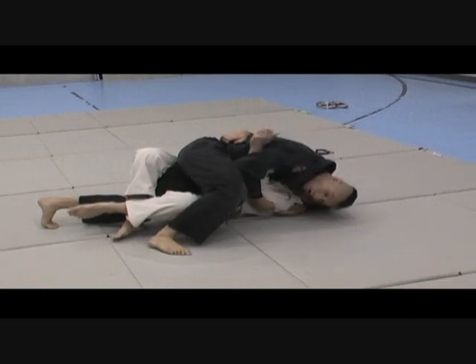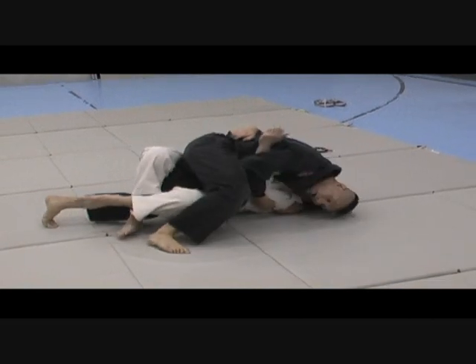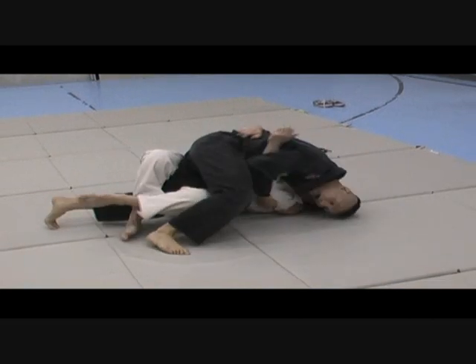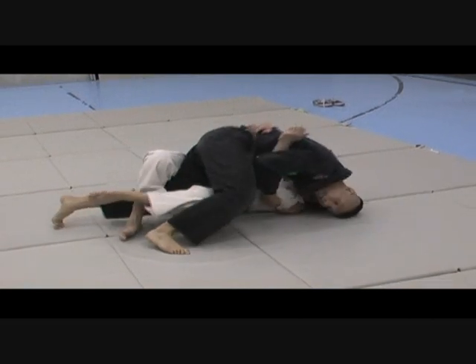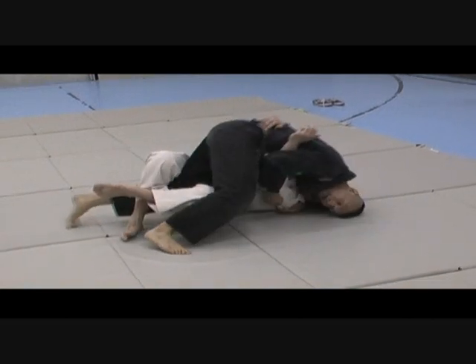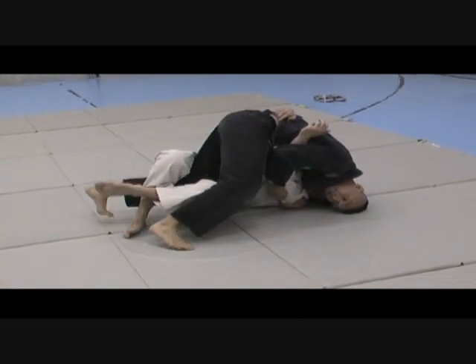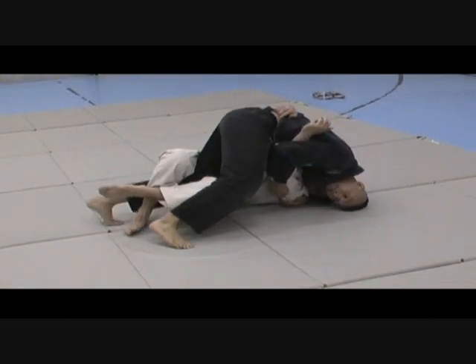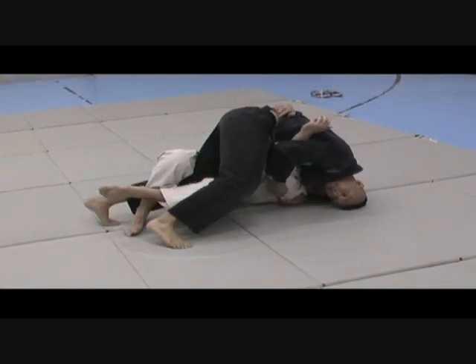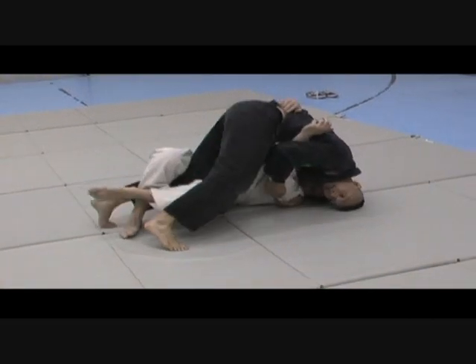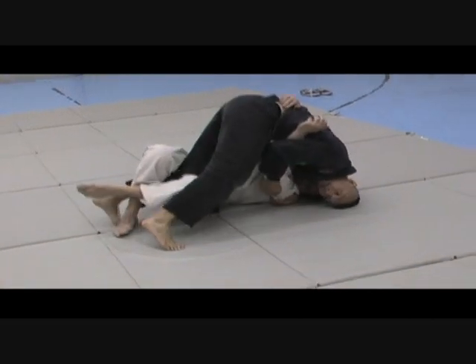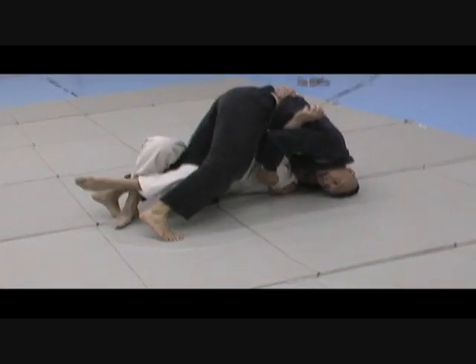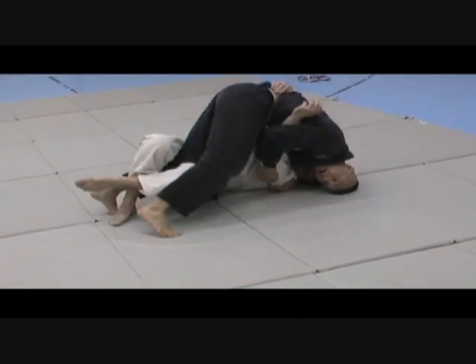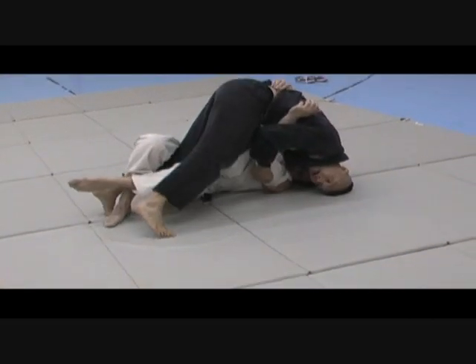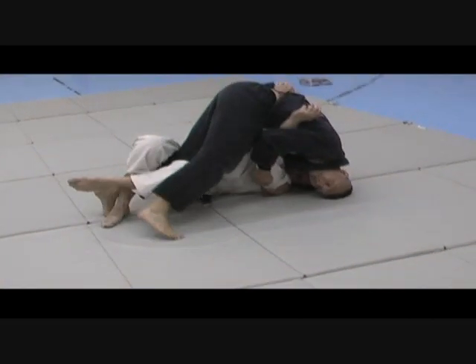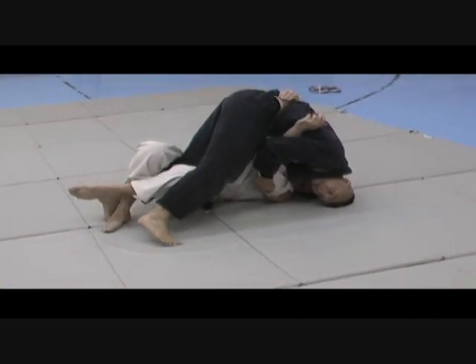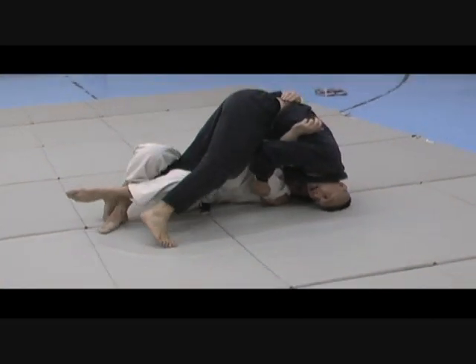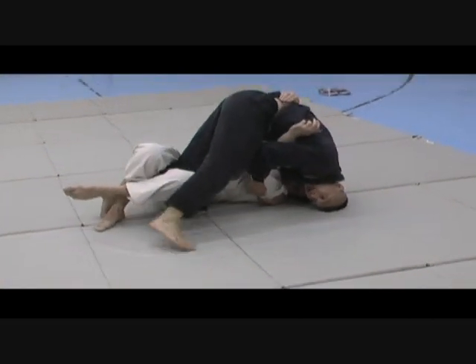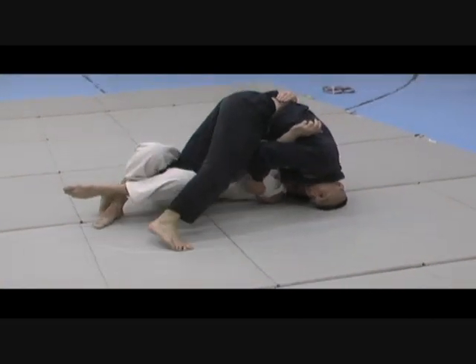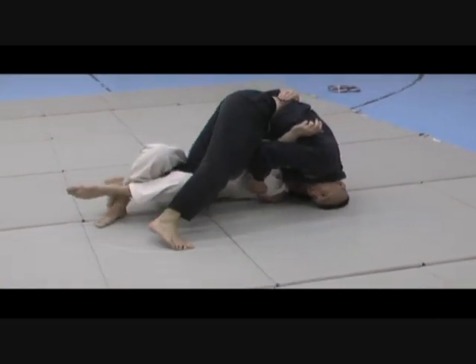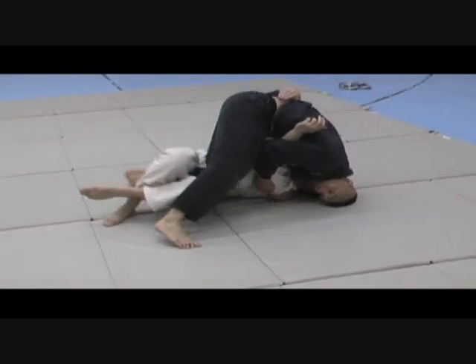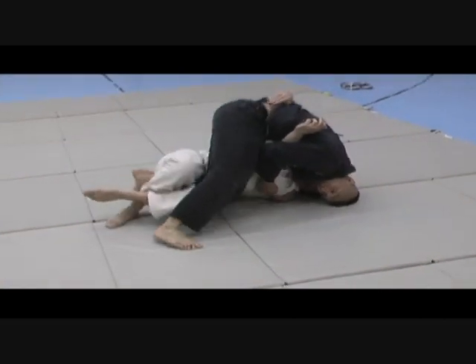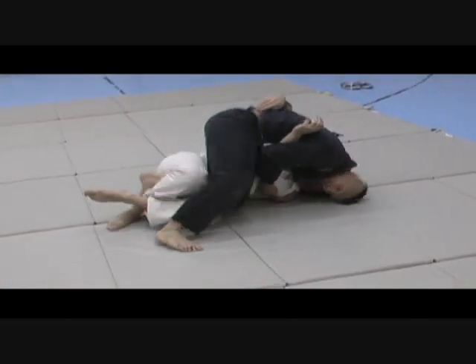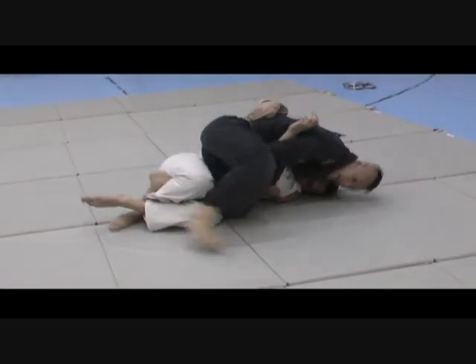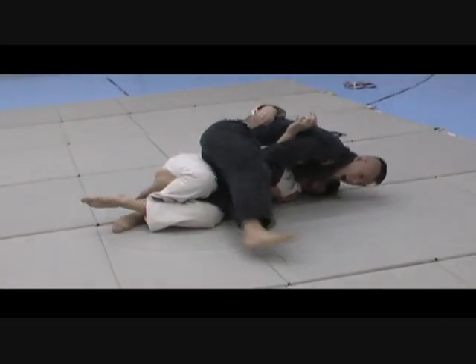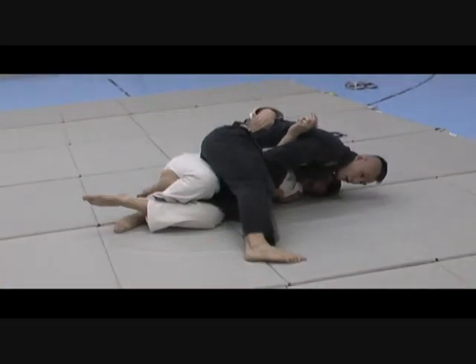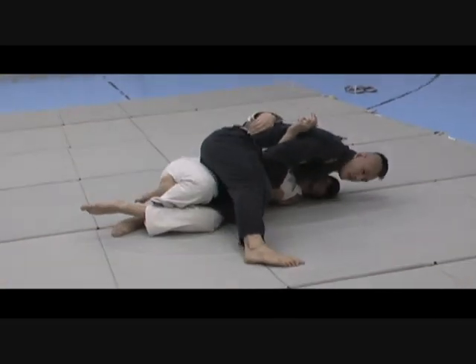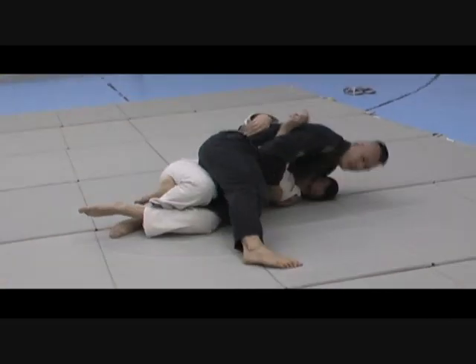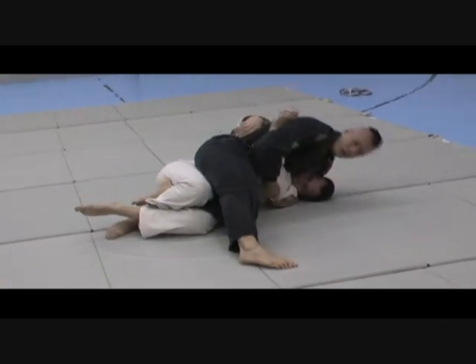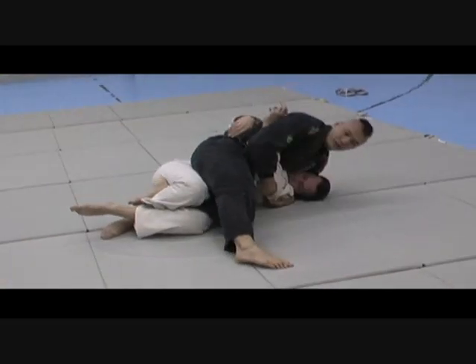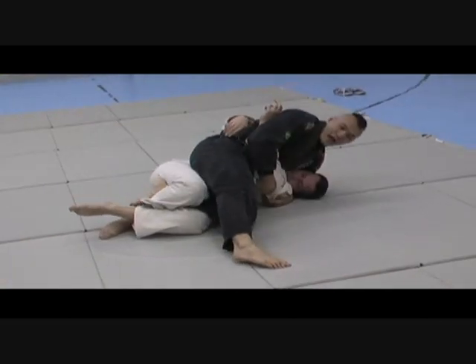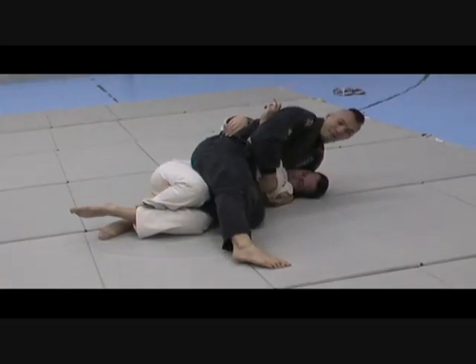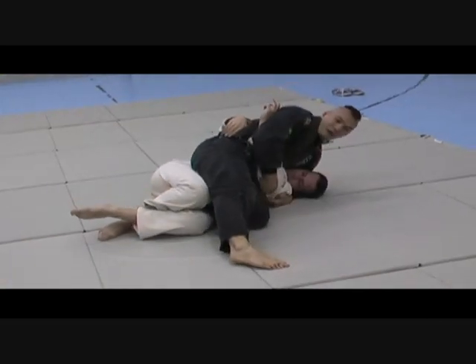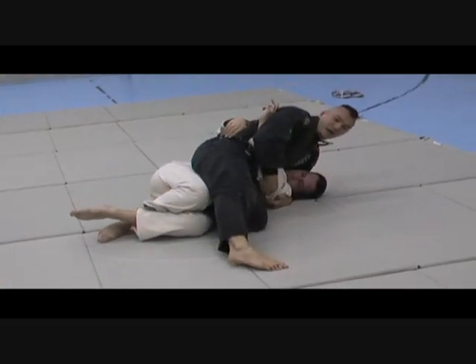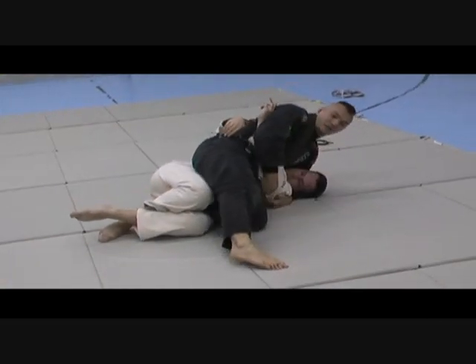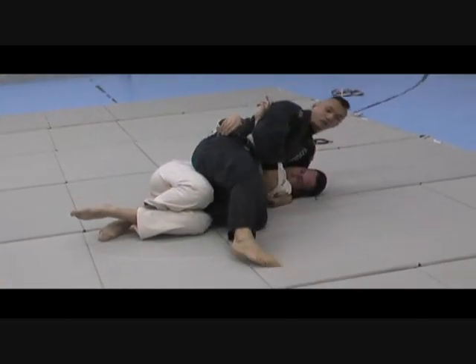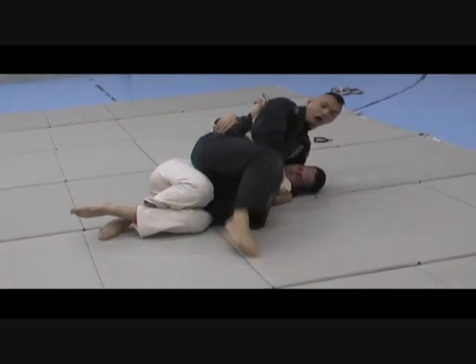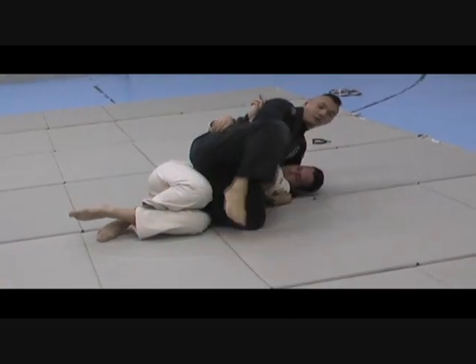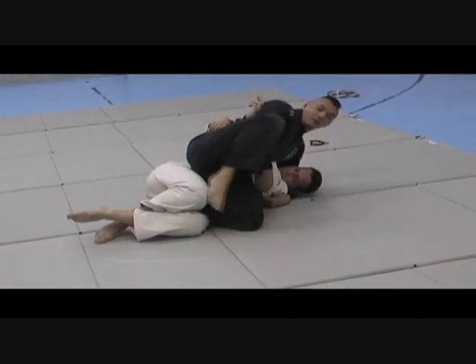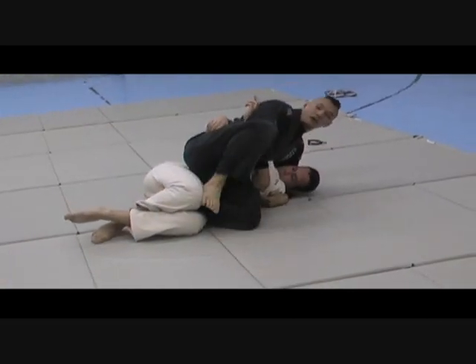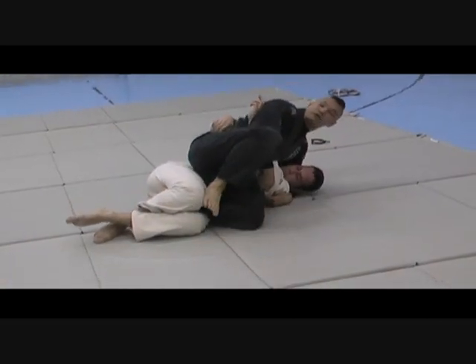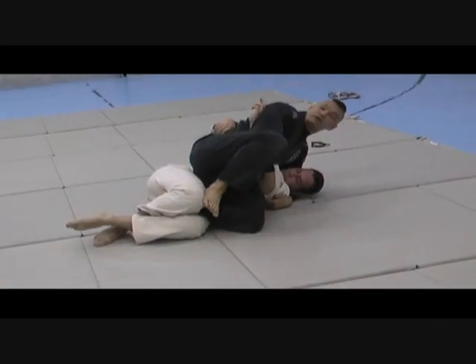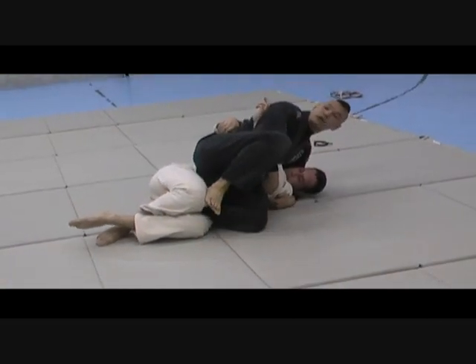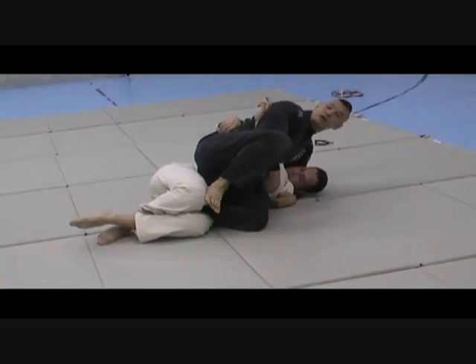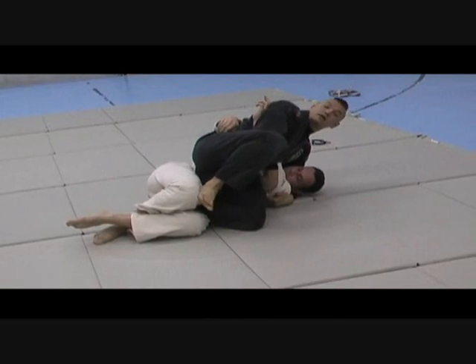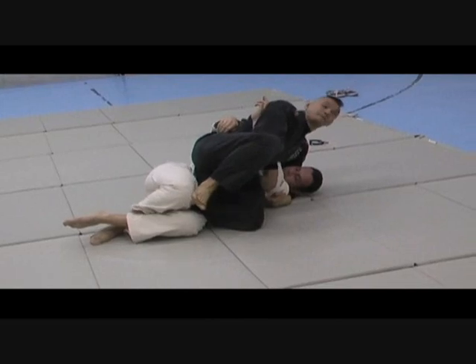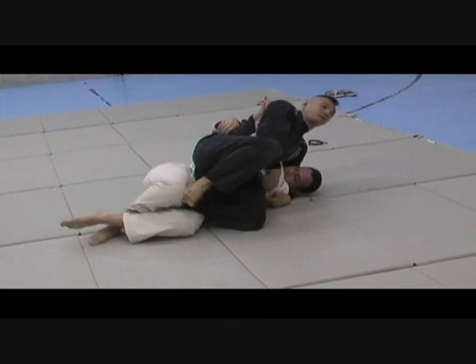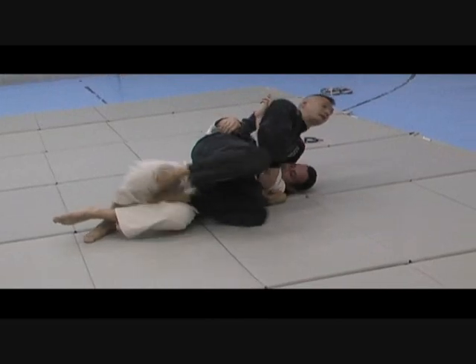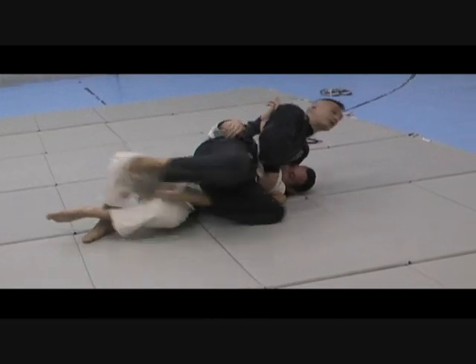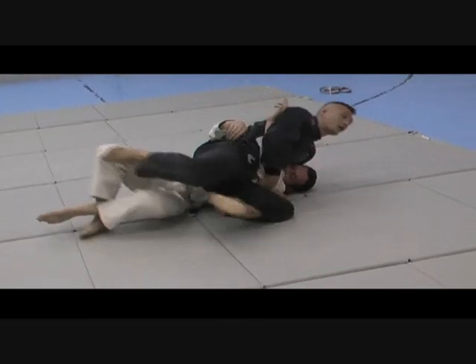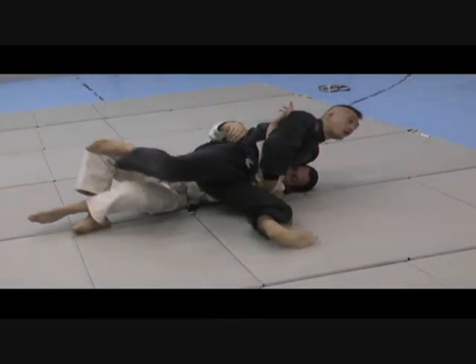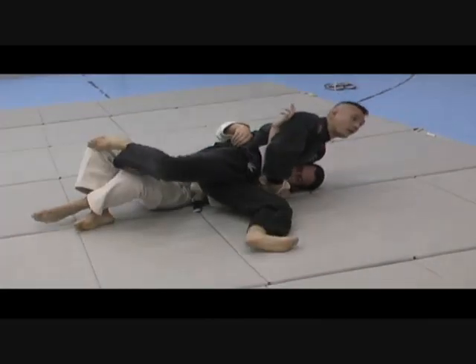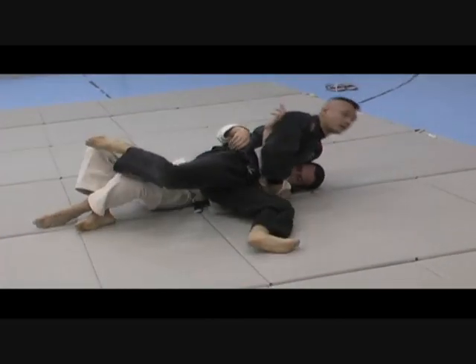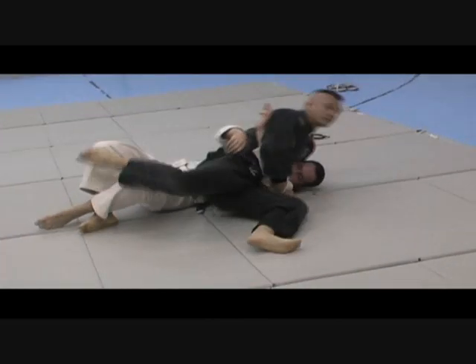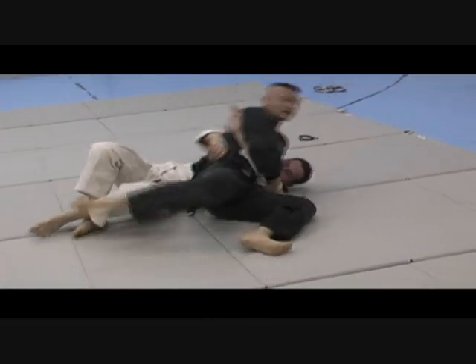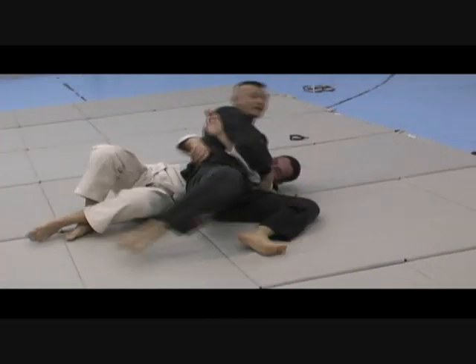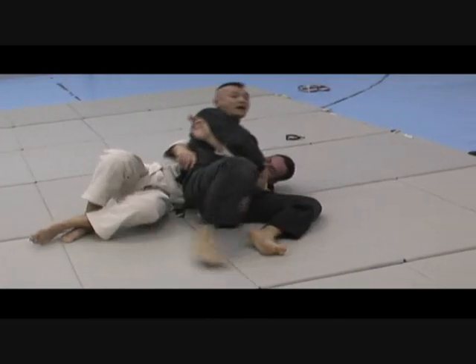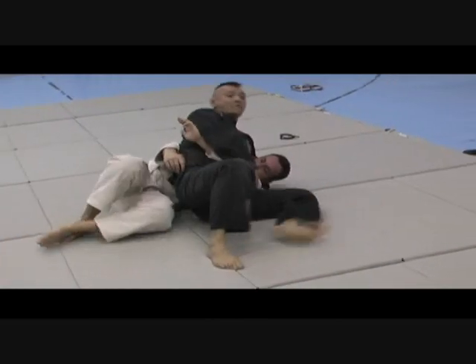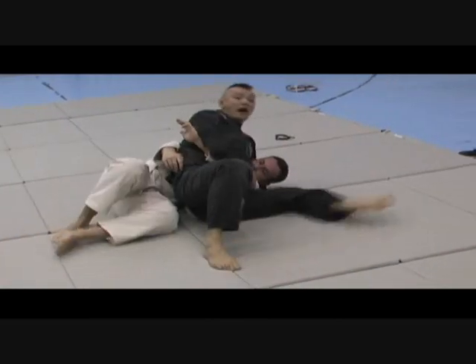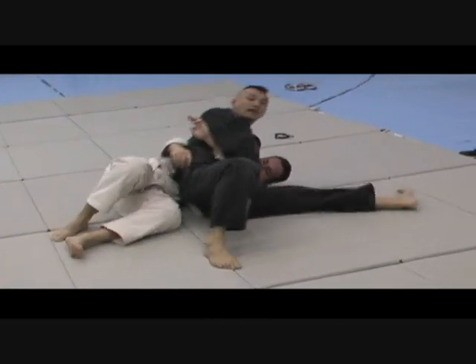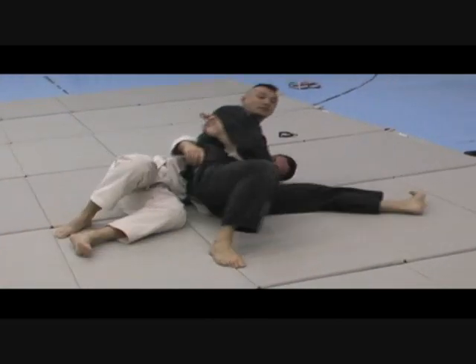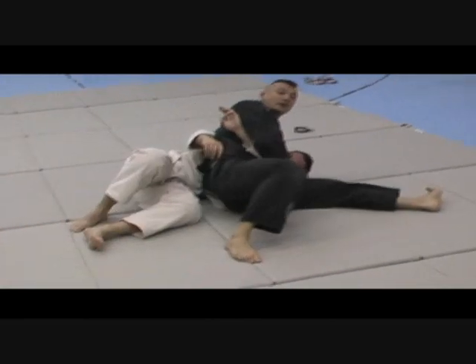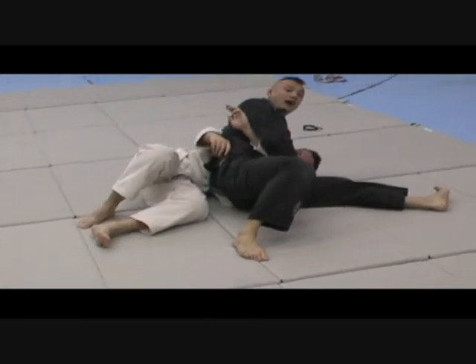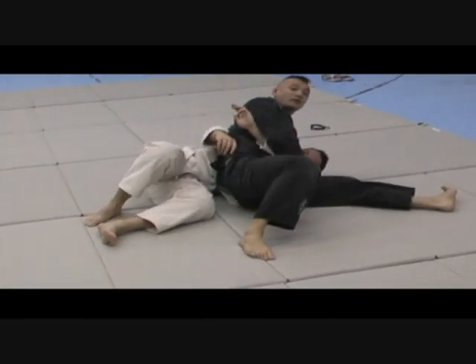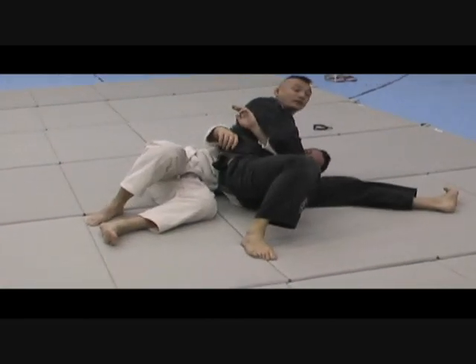I walk up, bring my knee out — still can't pass. I'm going to put my foot here on his knee. I'll pass entirely.